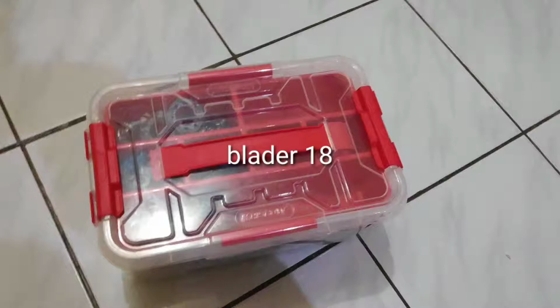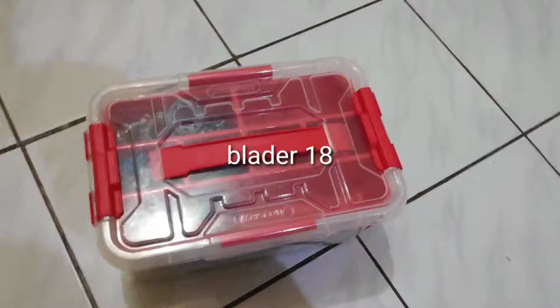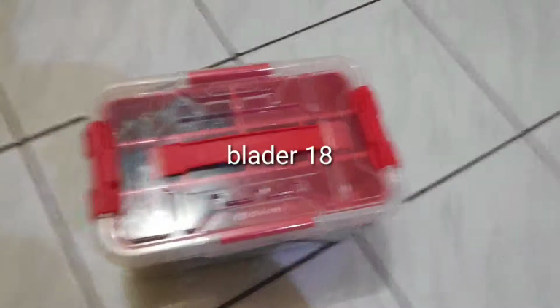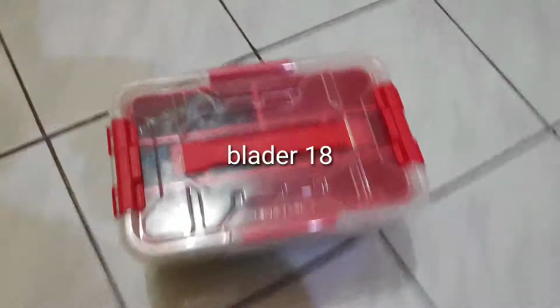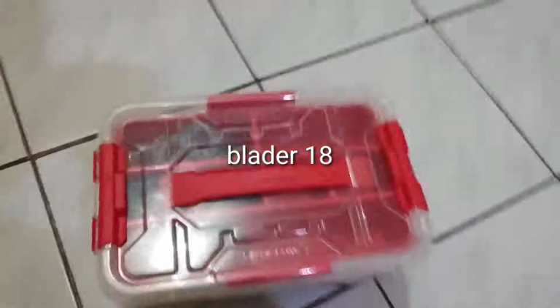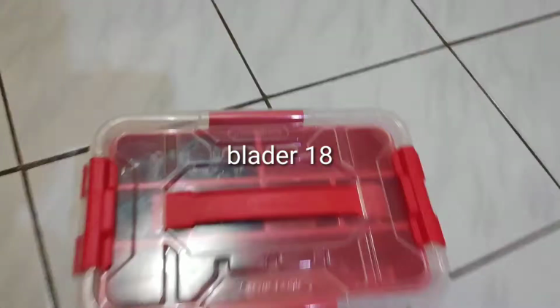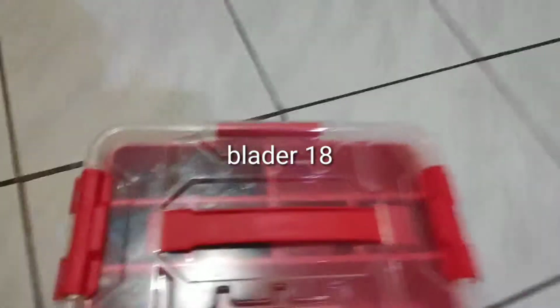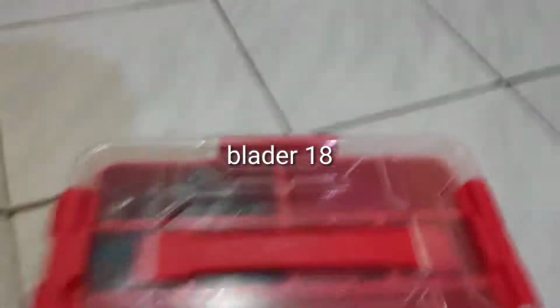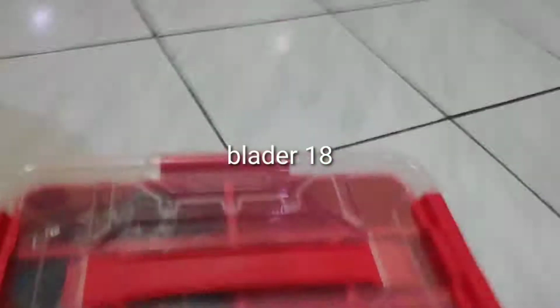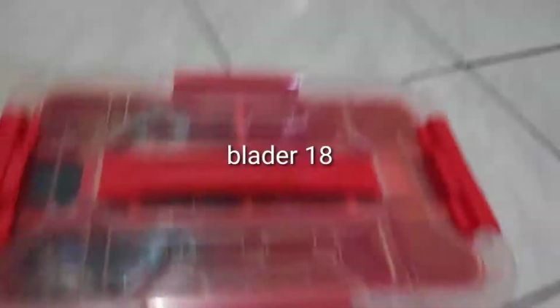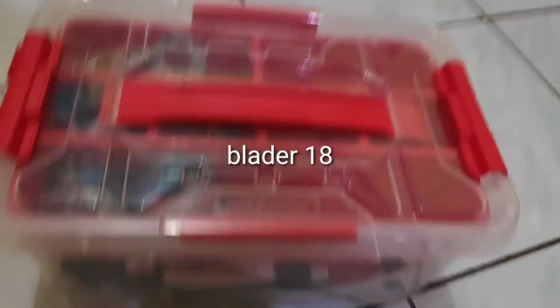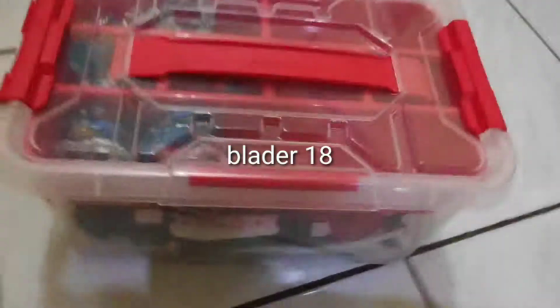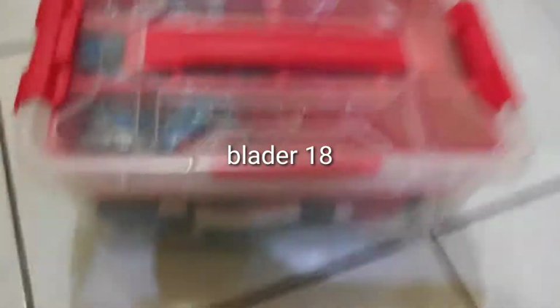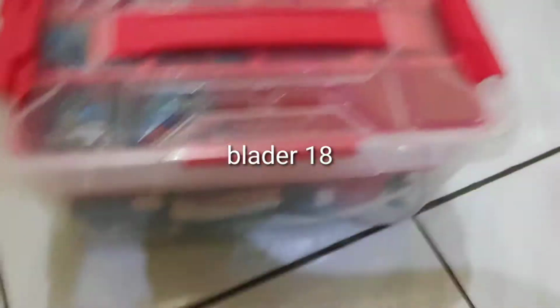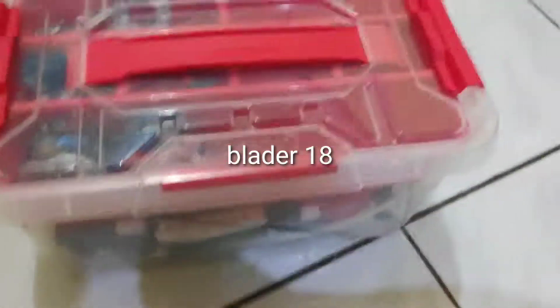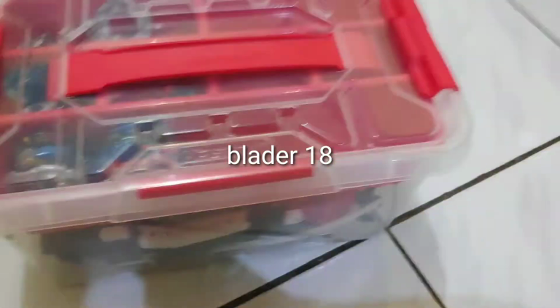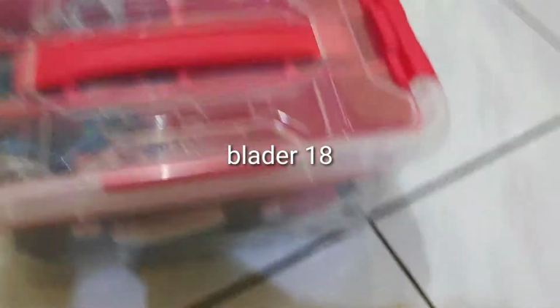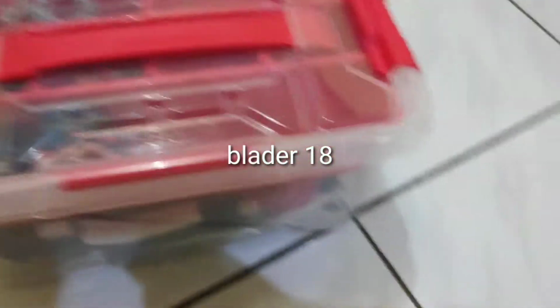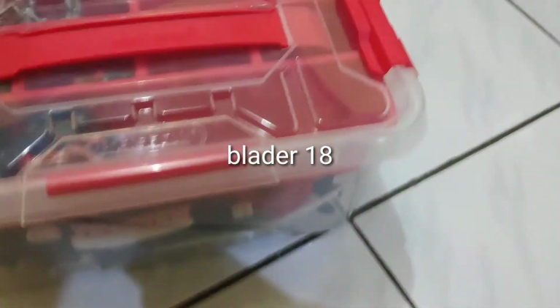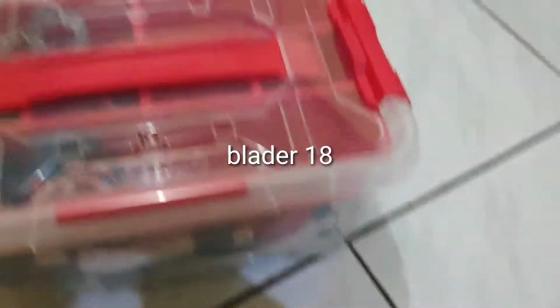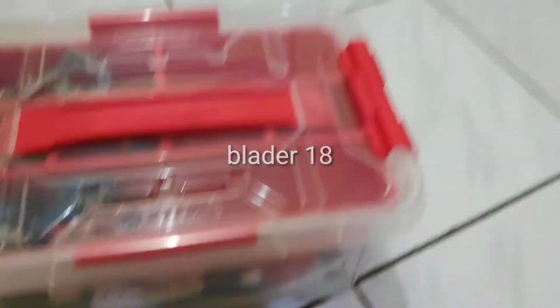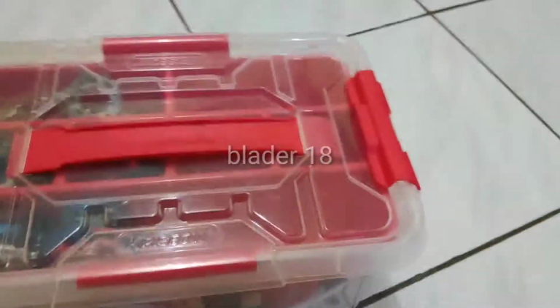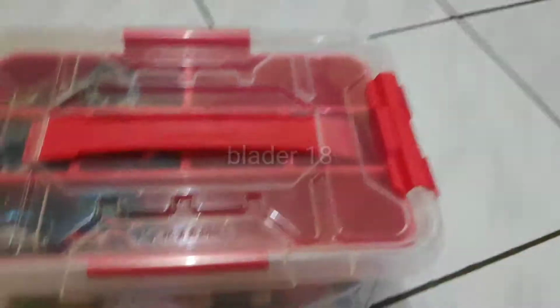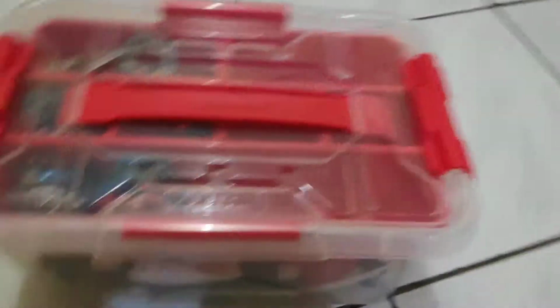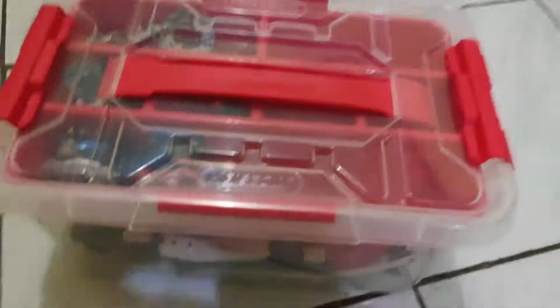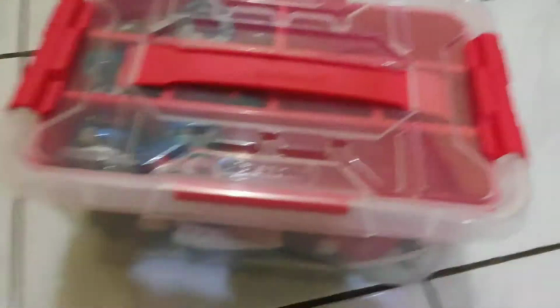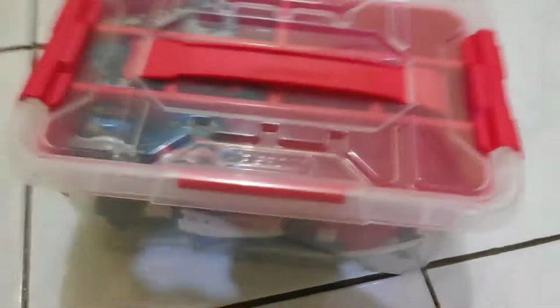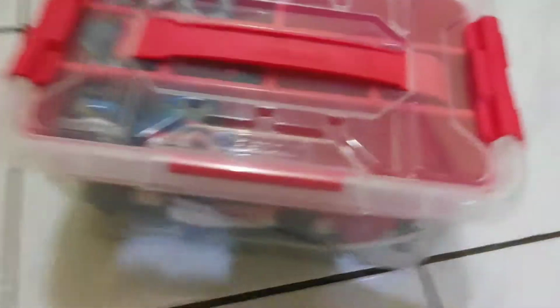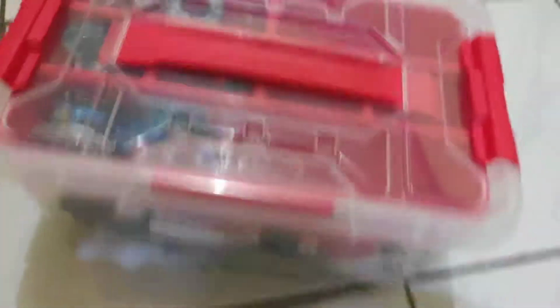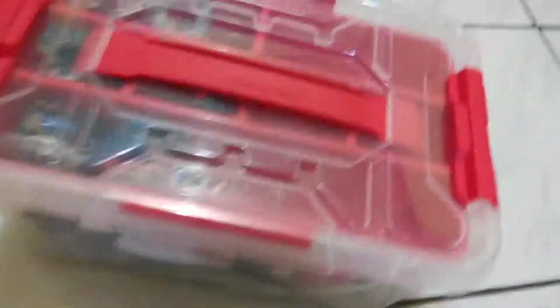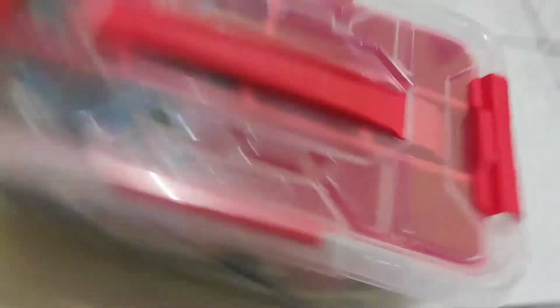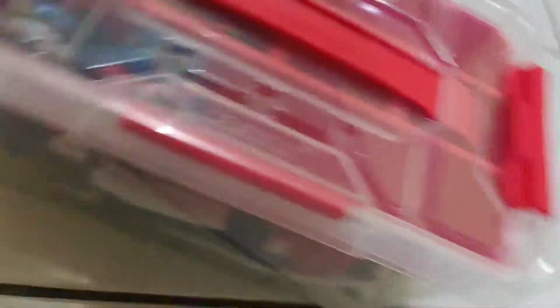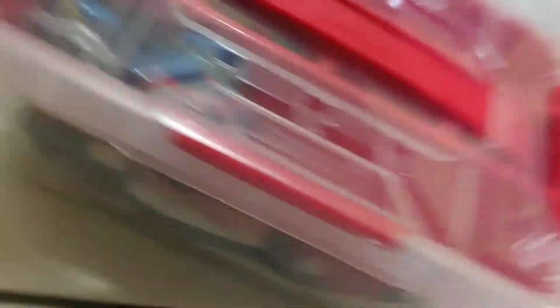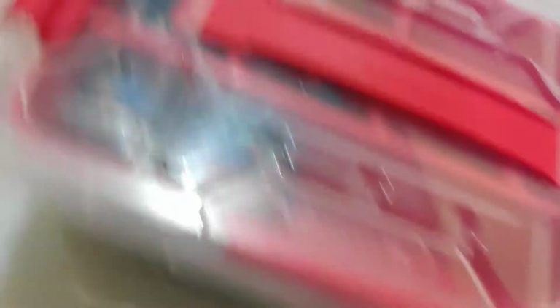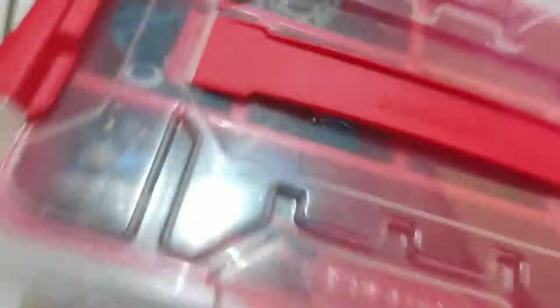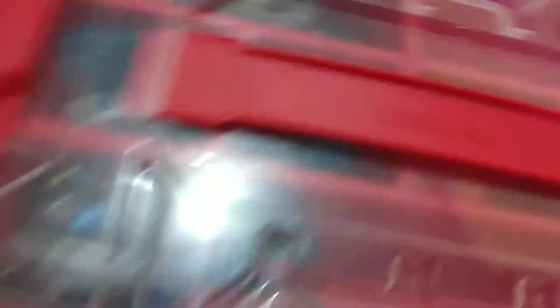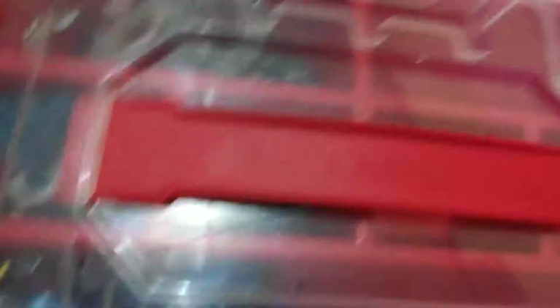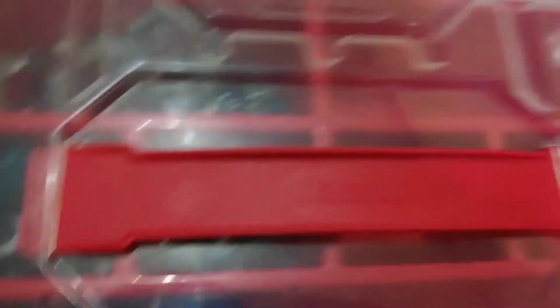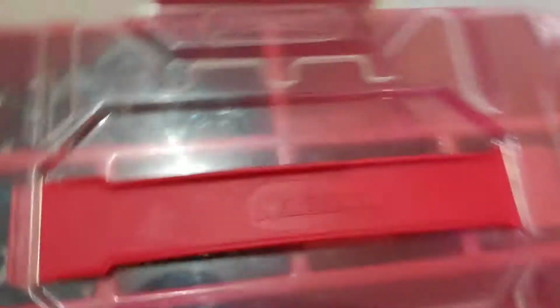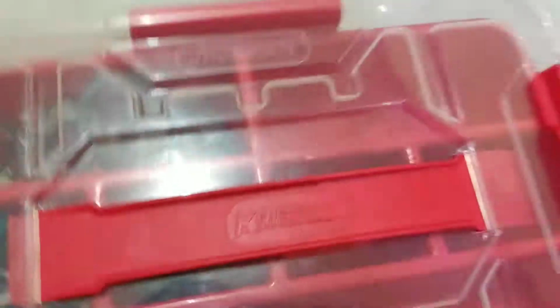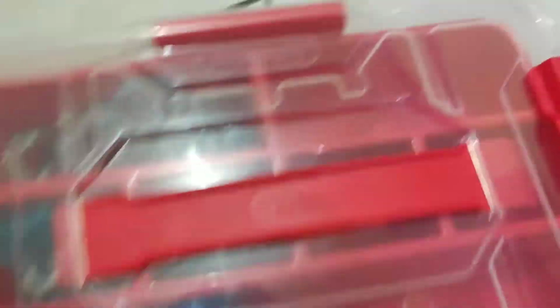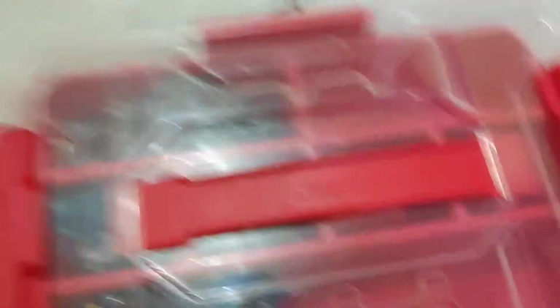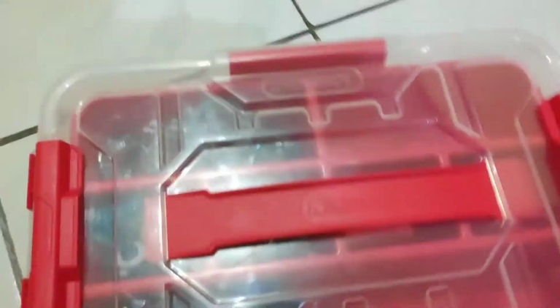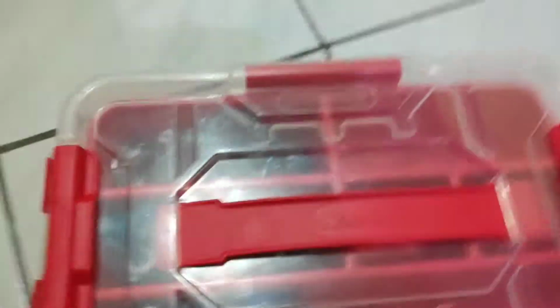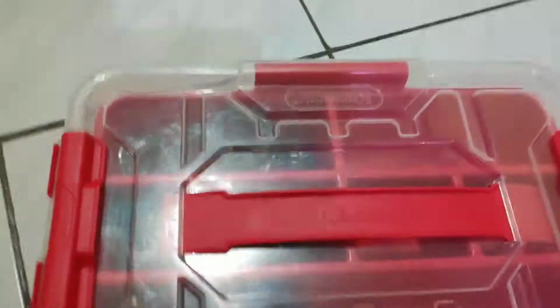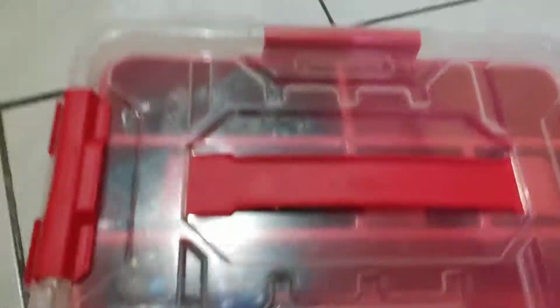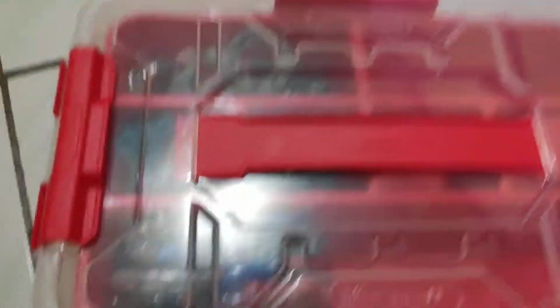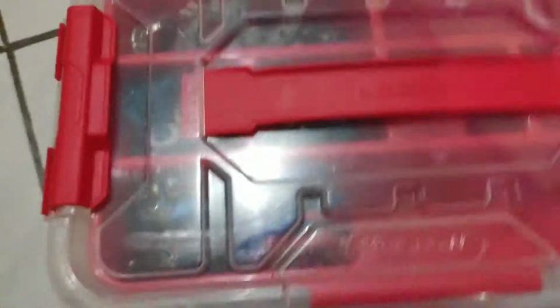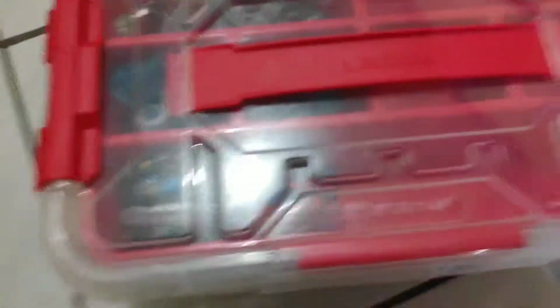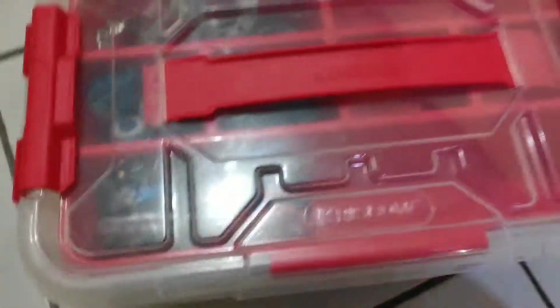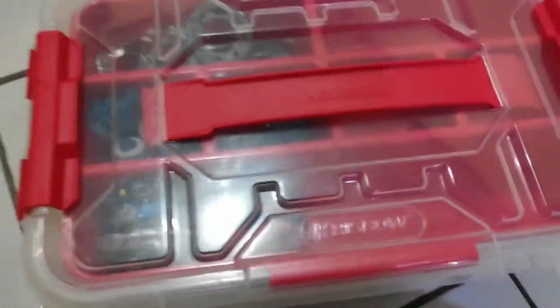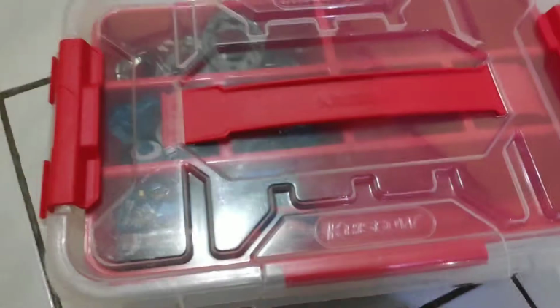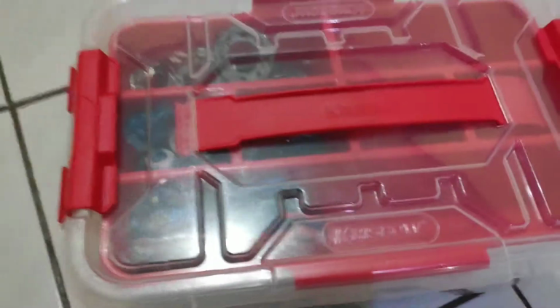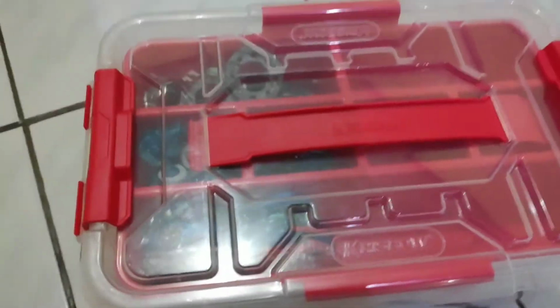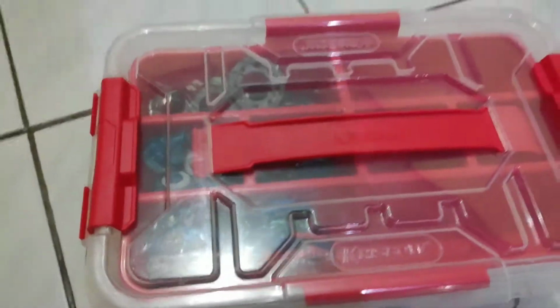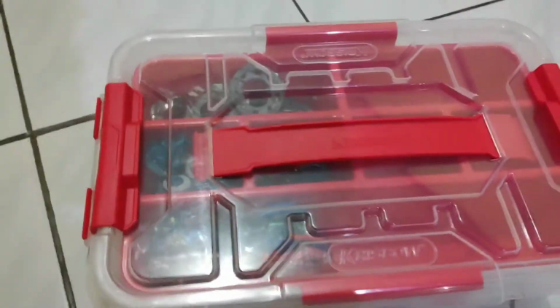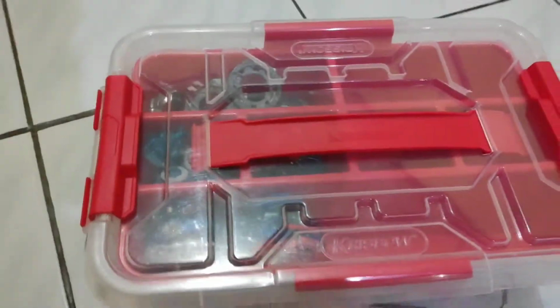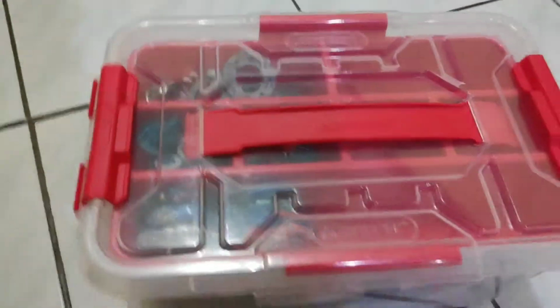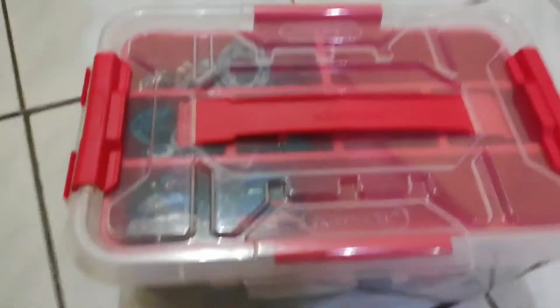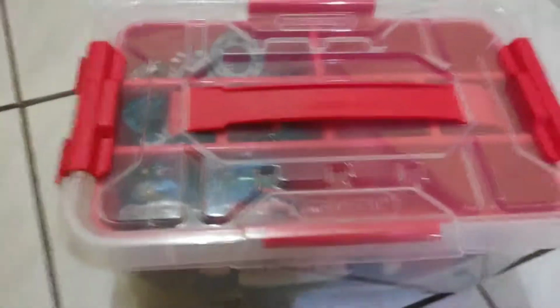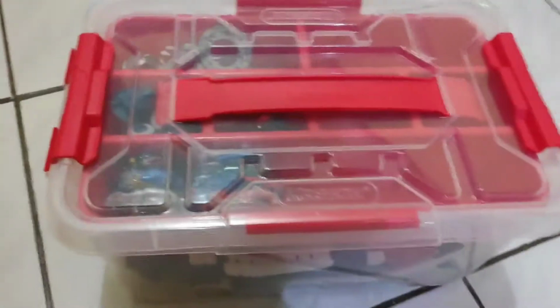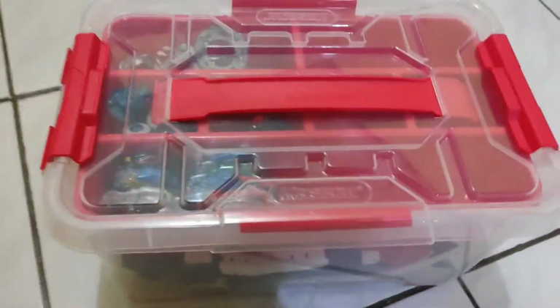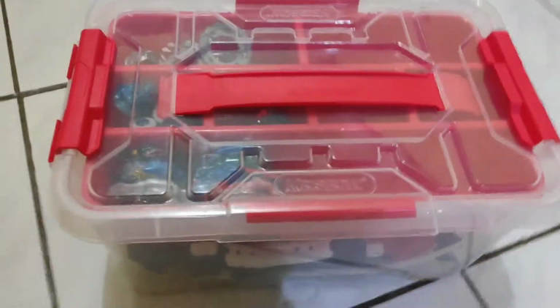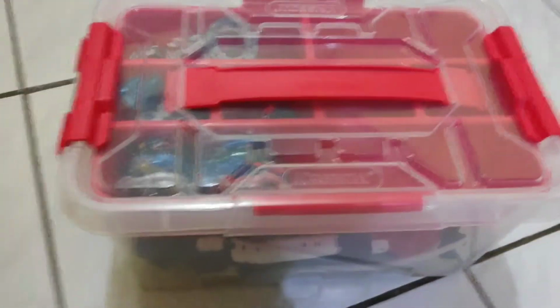Hello guys, it's Larry A10, back with another video. Today I'm going to show you how I keep my Beyblades.